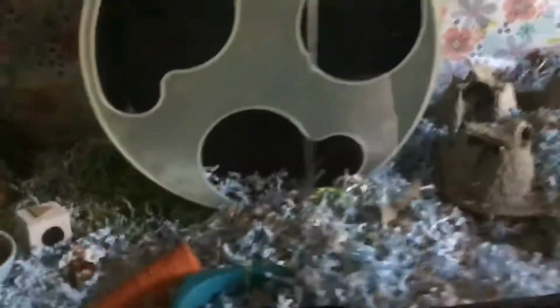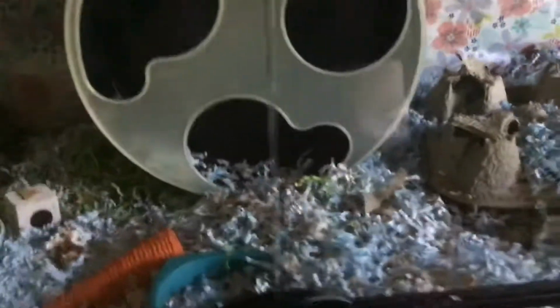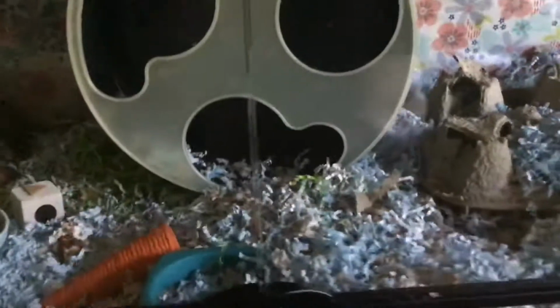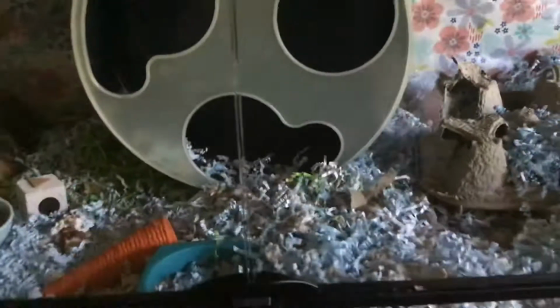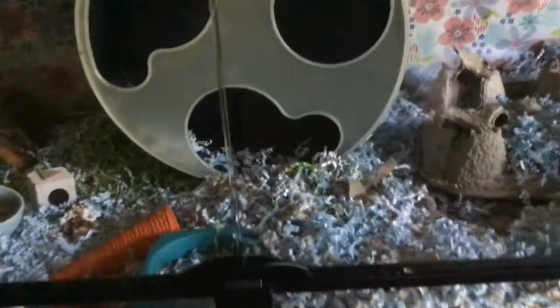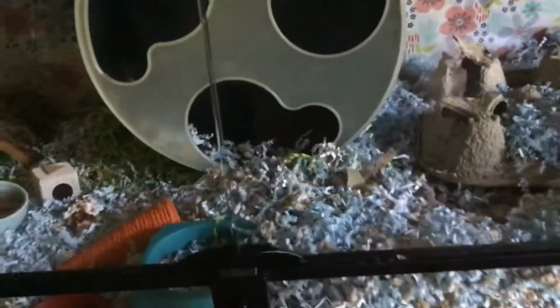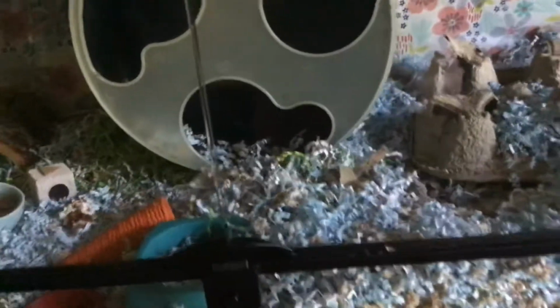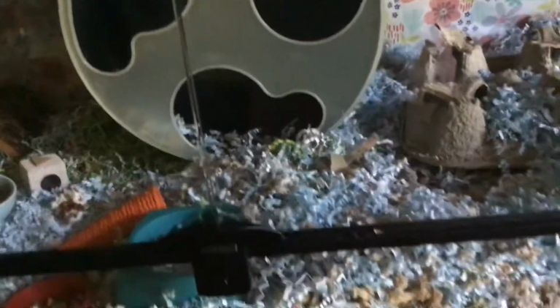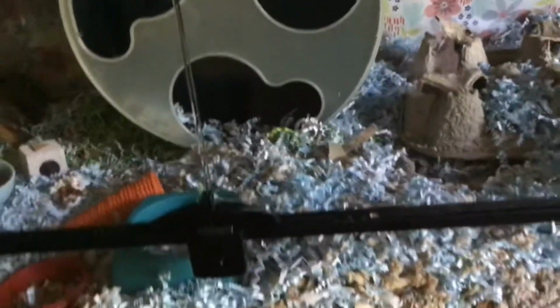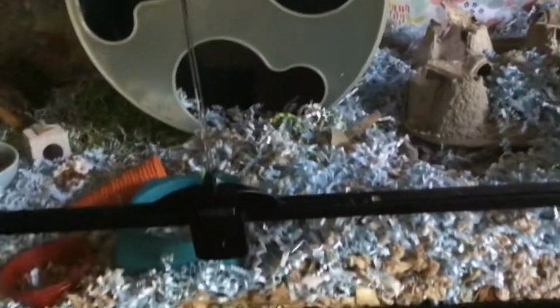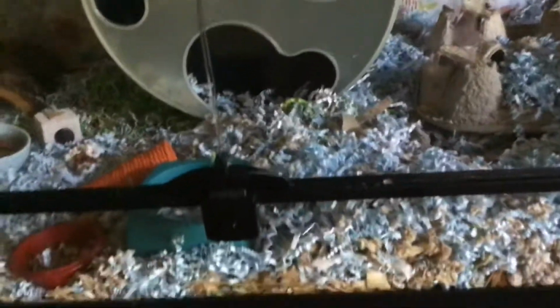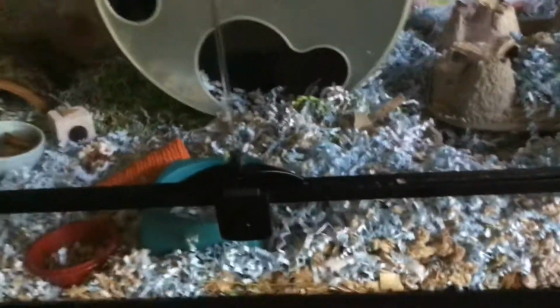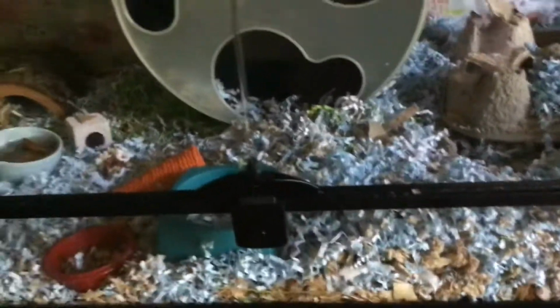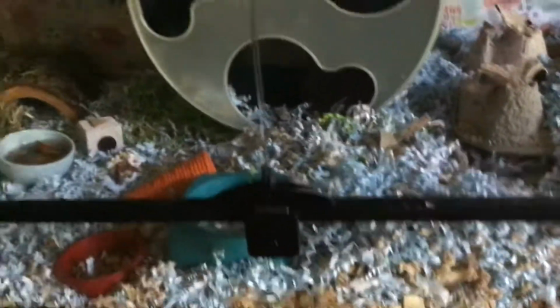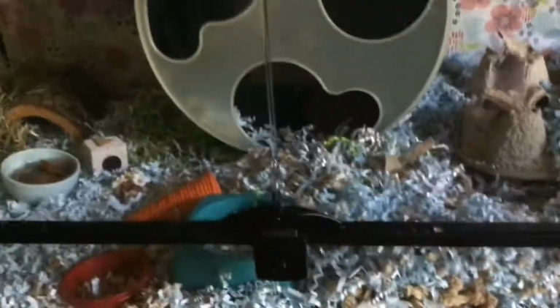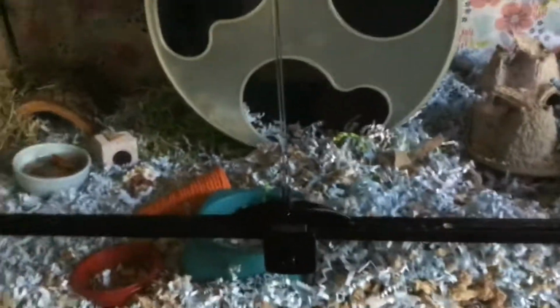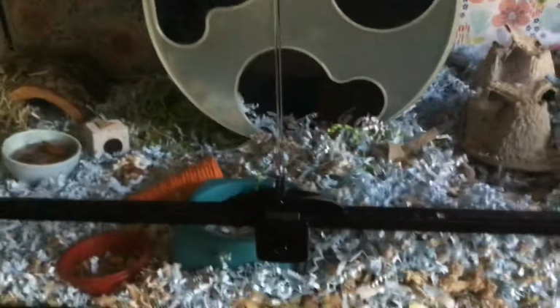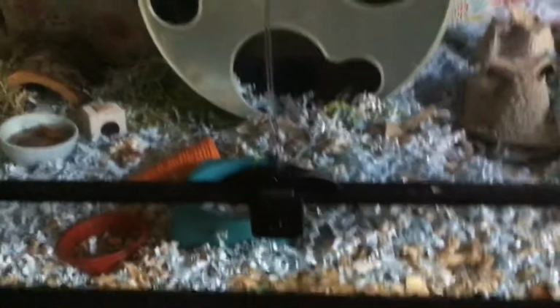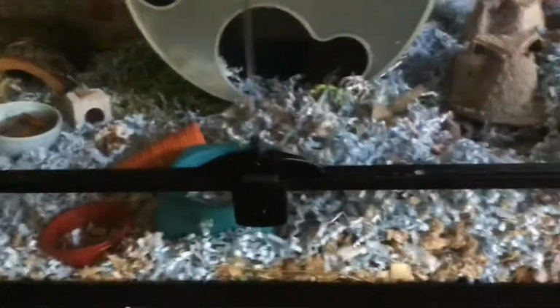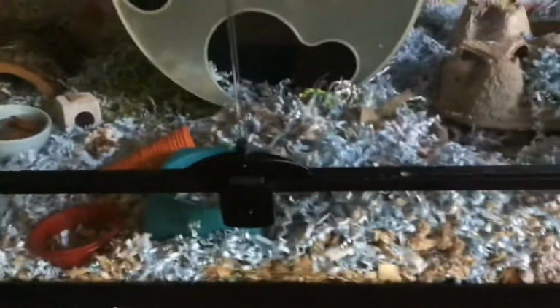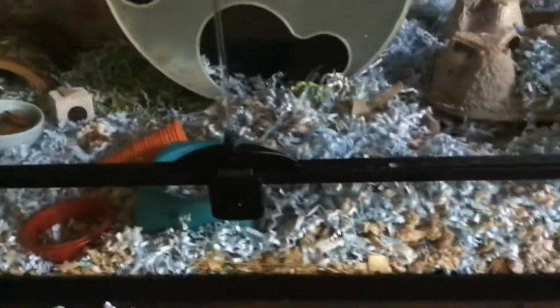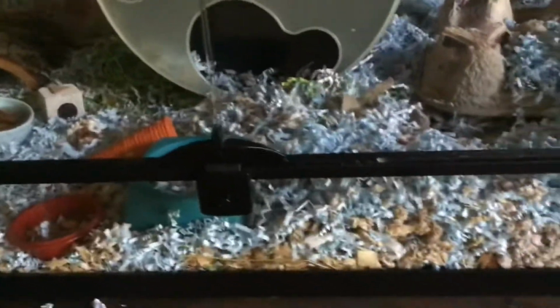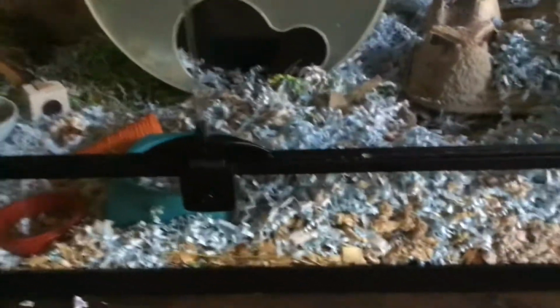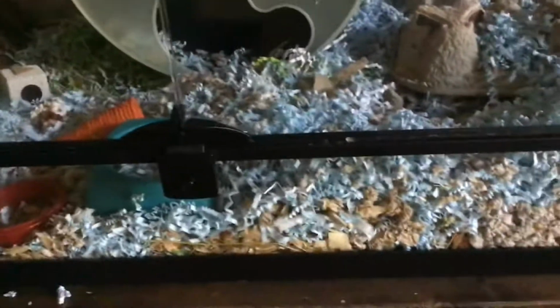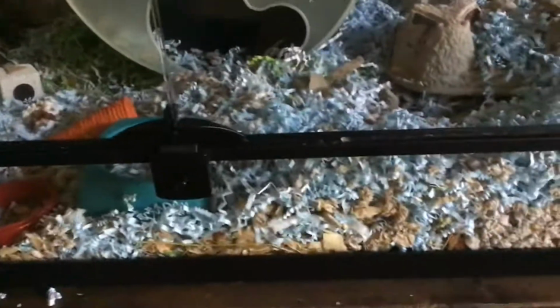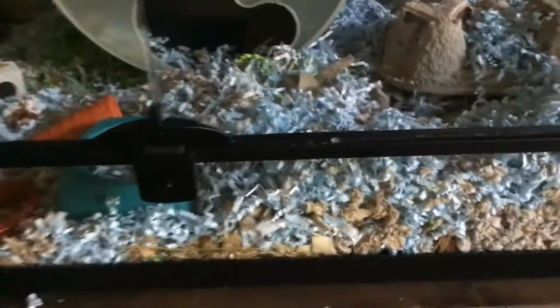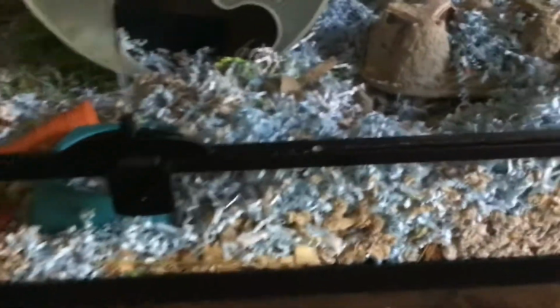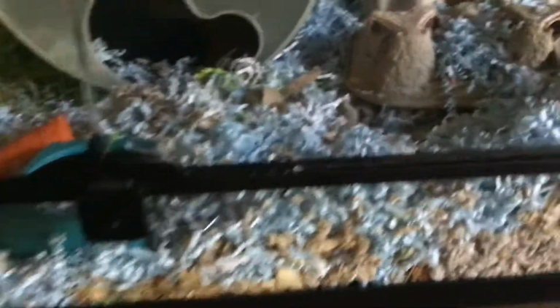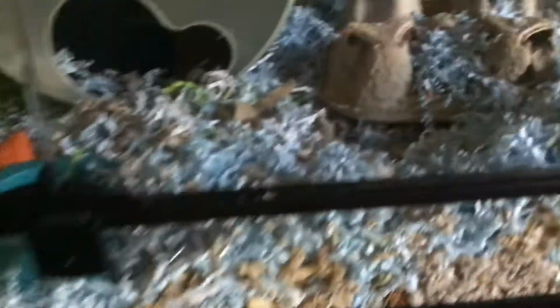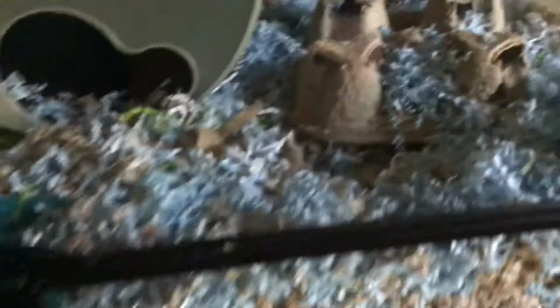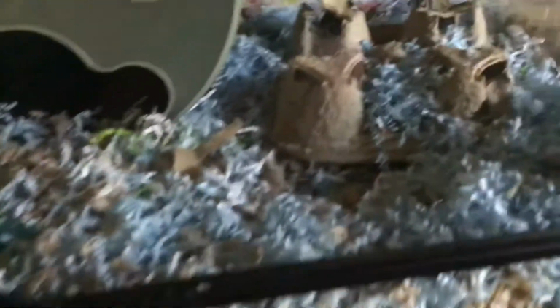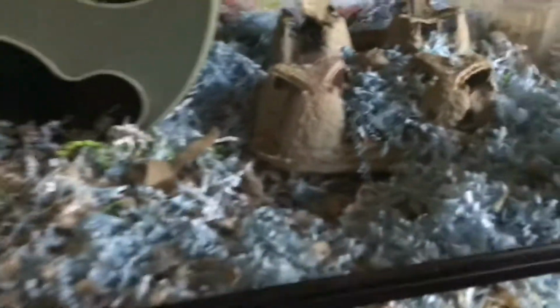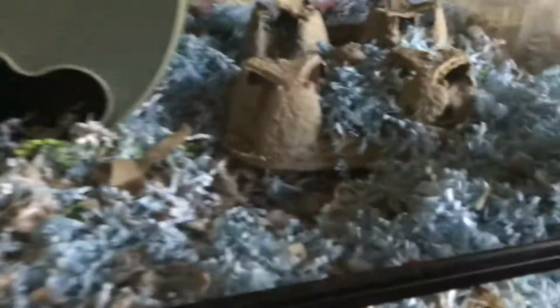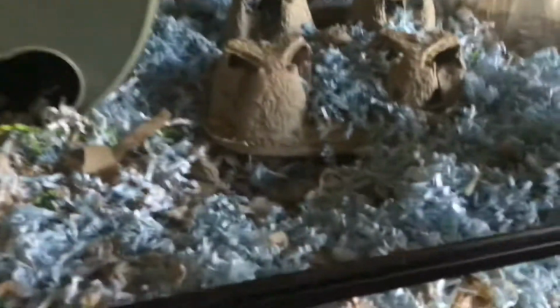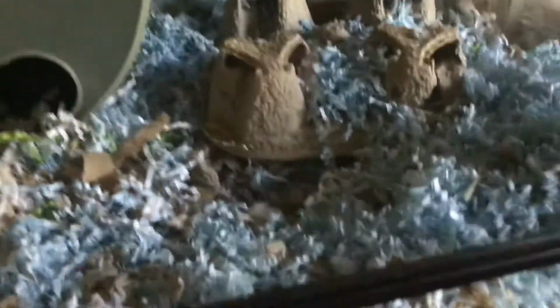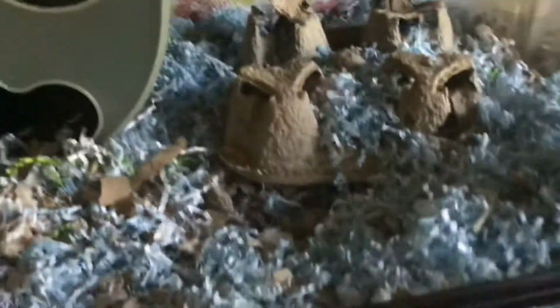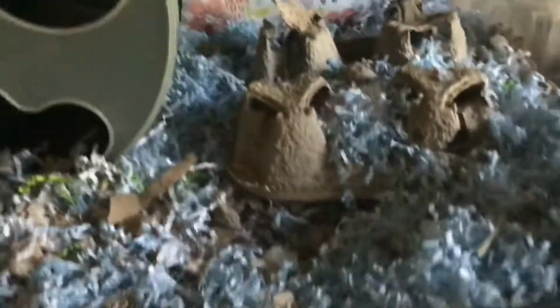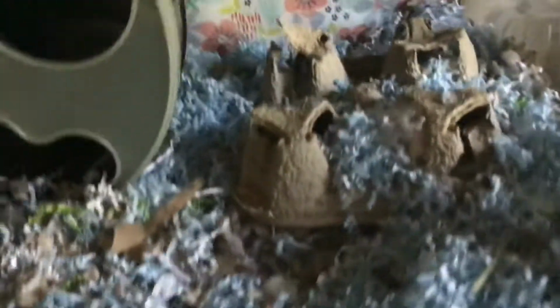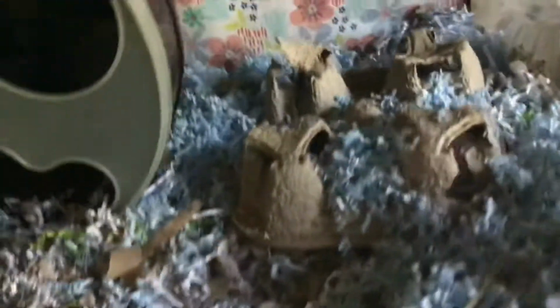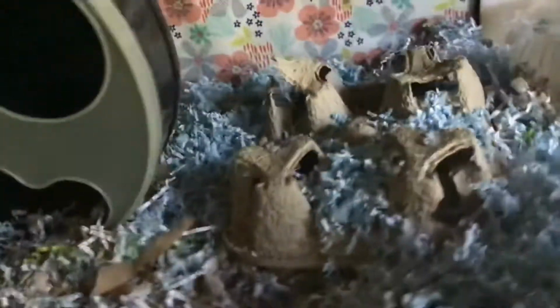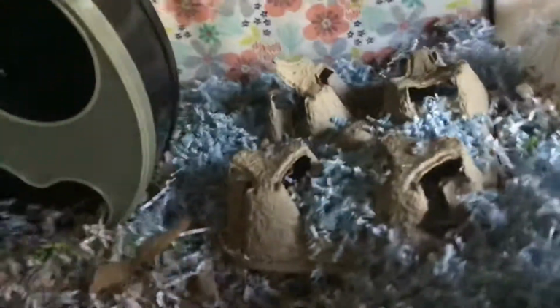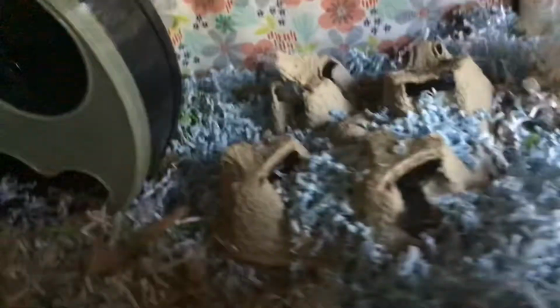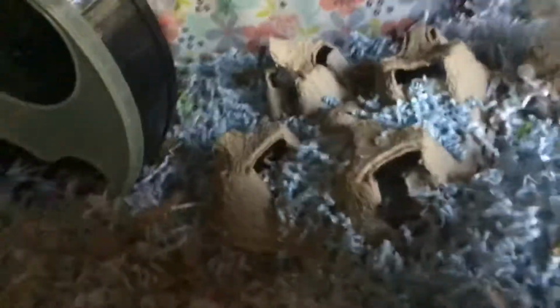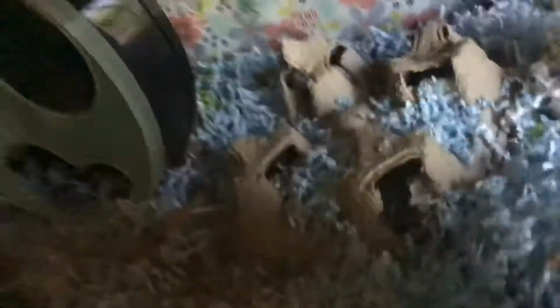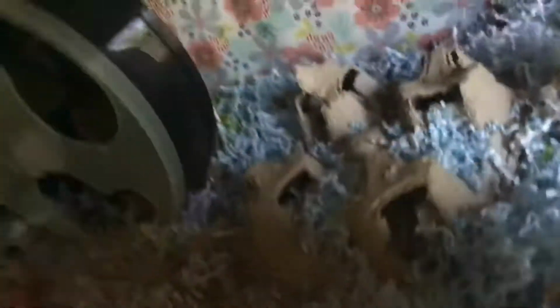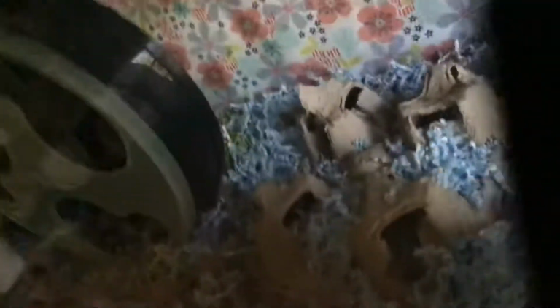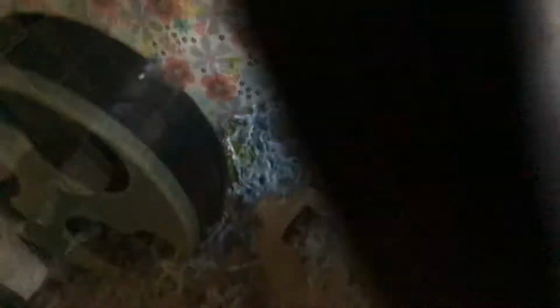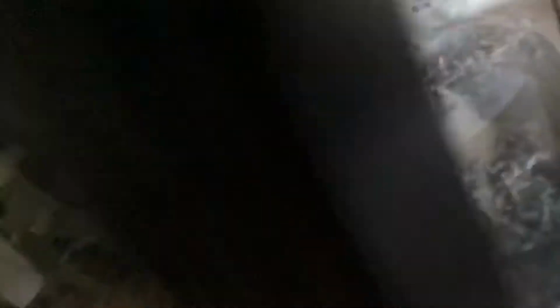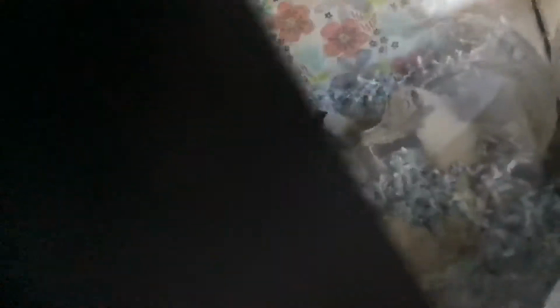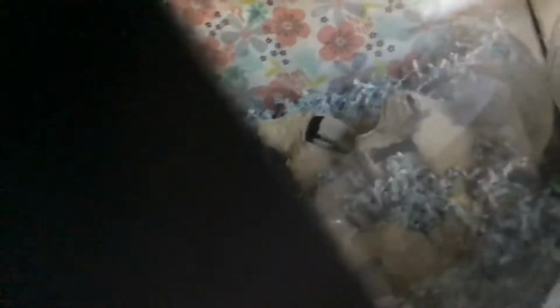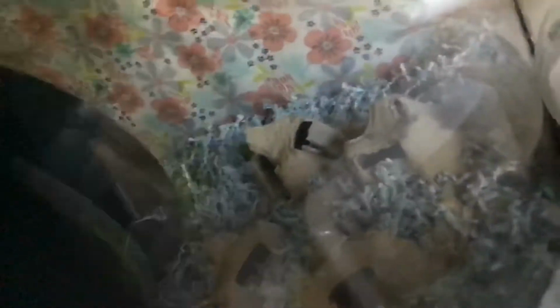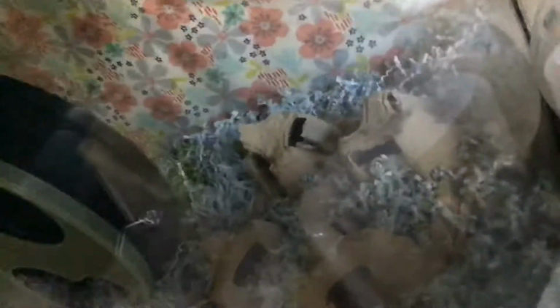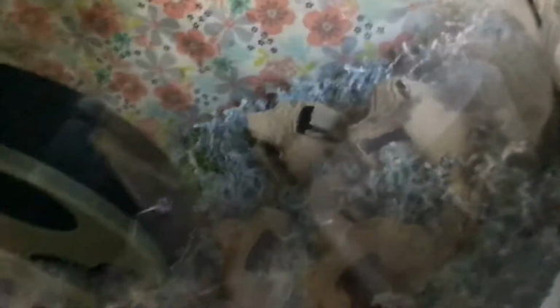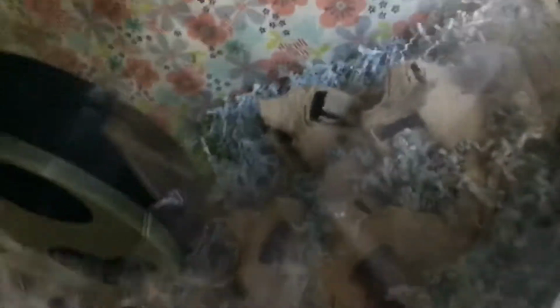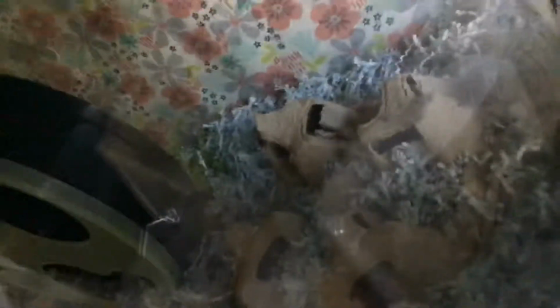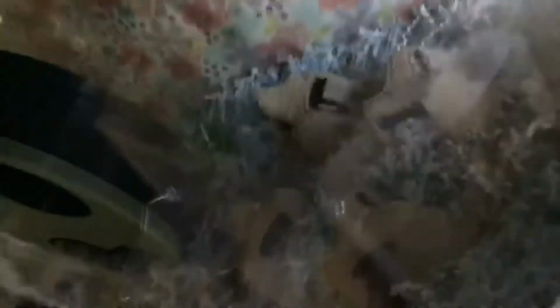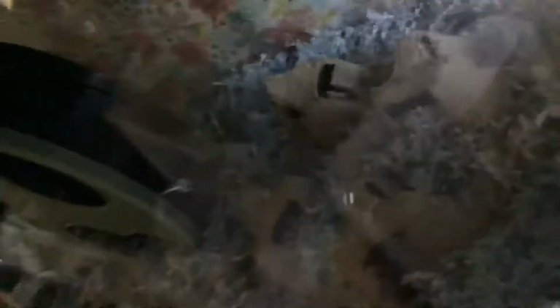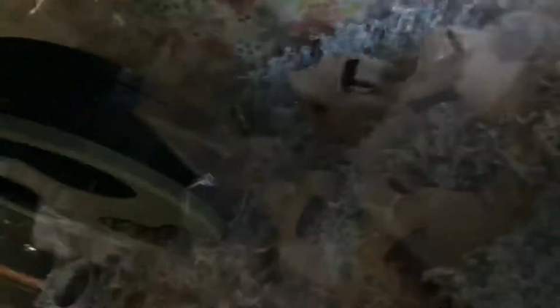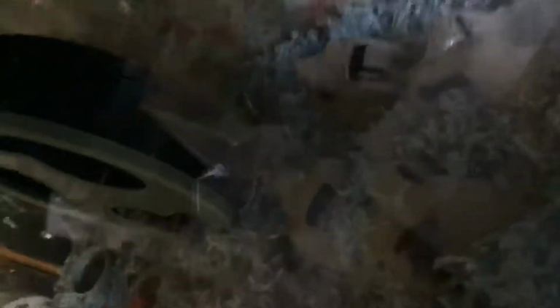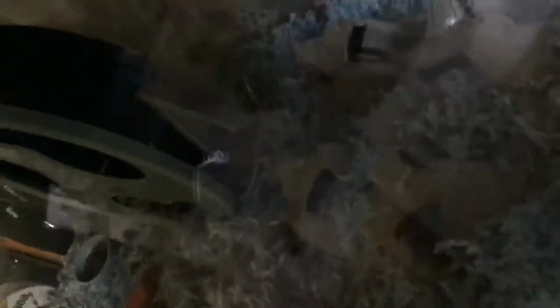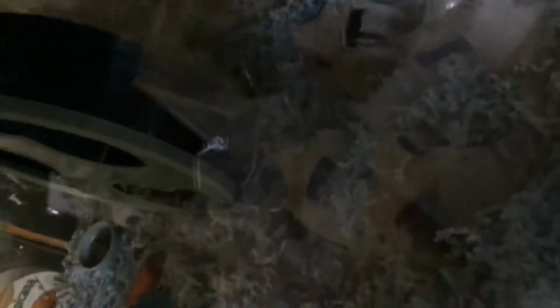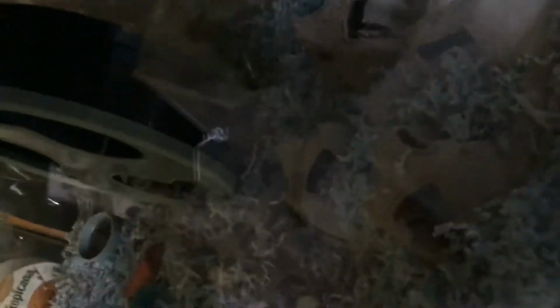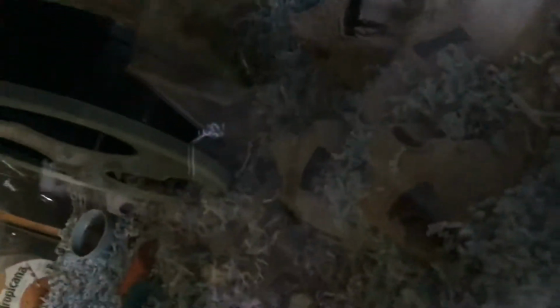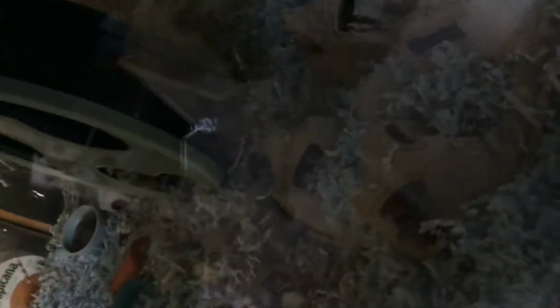He has a wheel. I have to get the bedding off of his wheel today. And back there there's even more bedding.